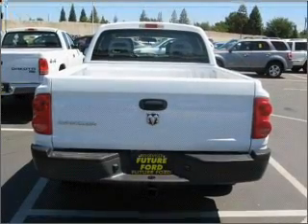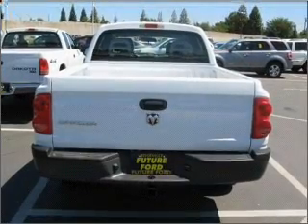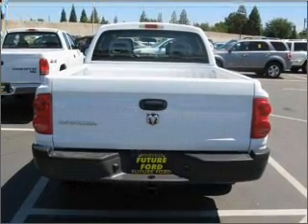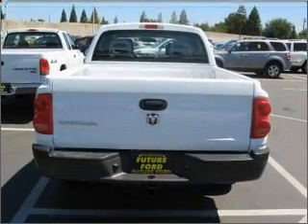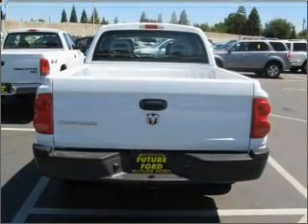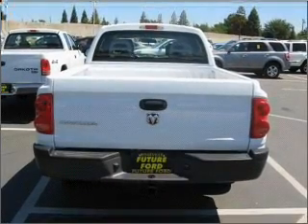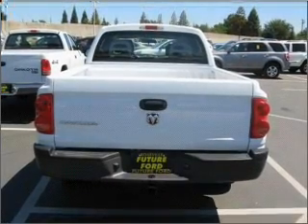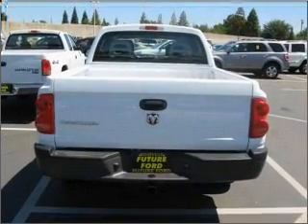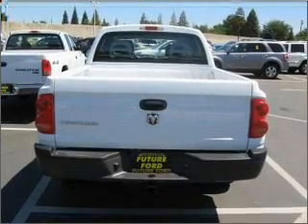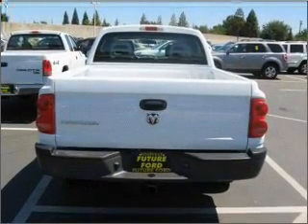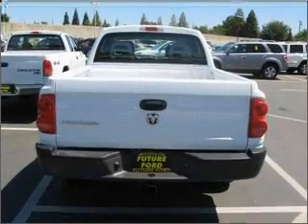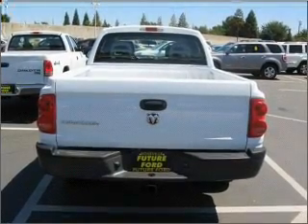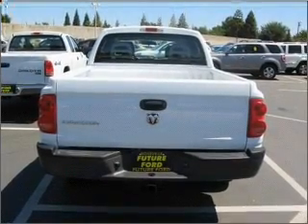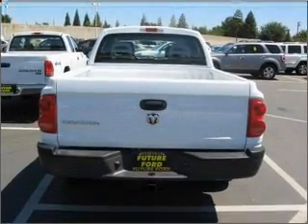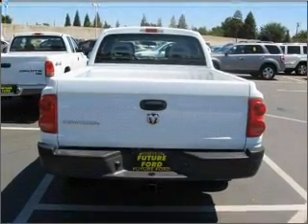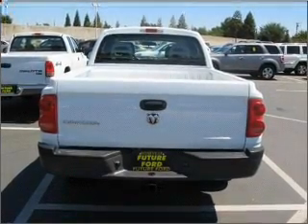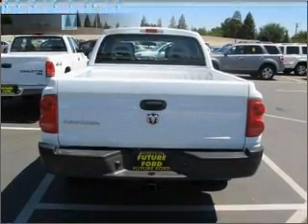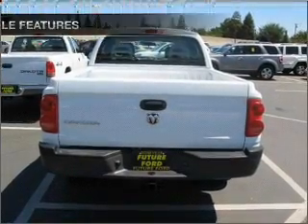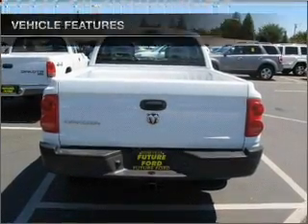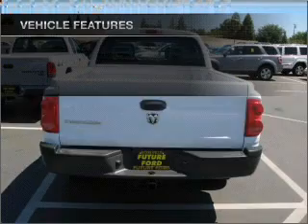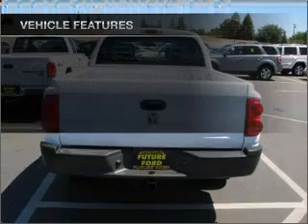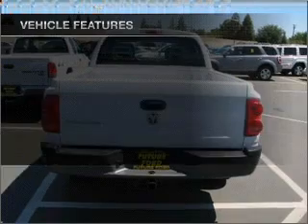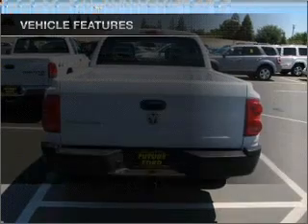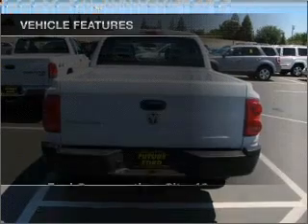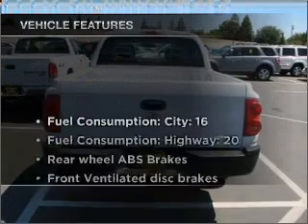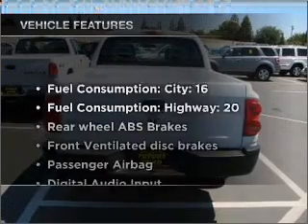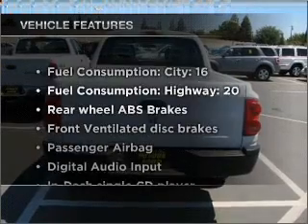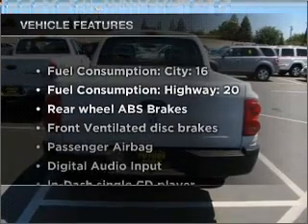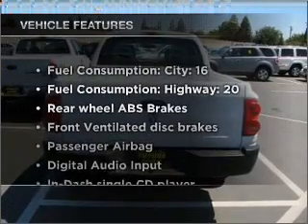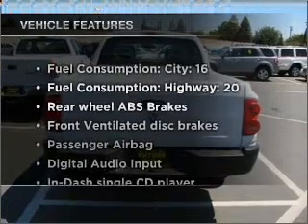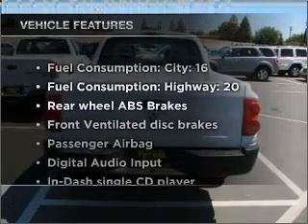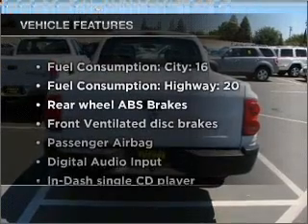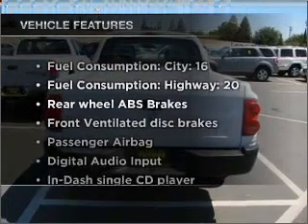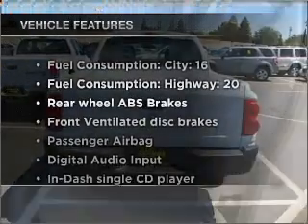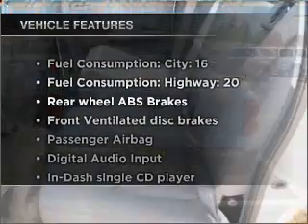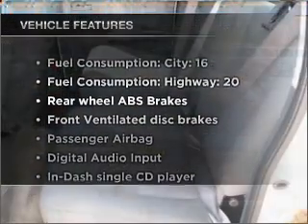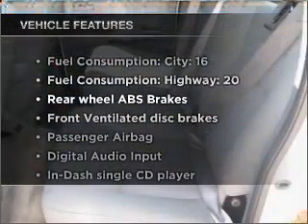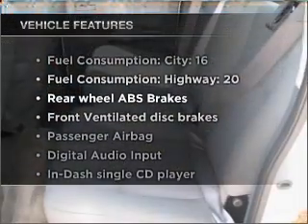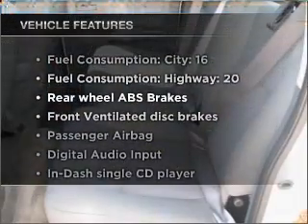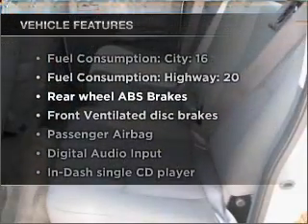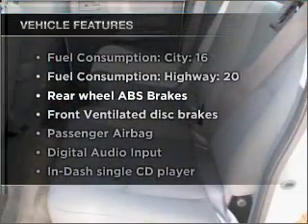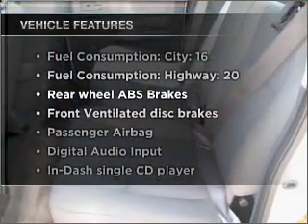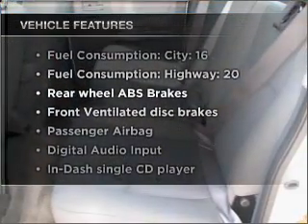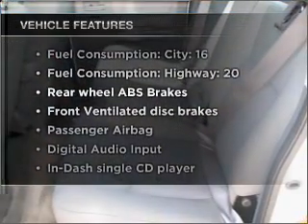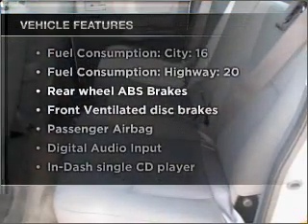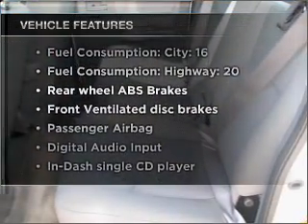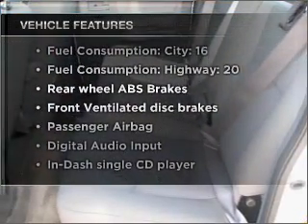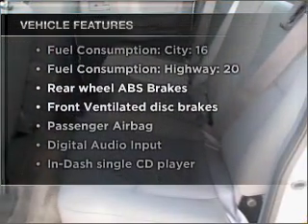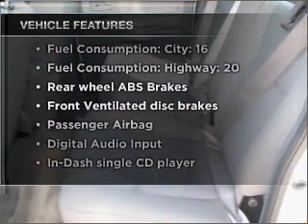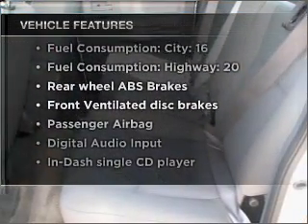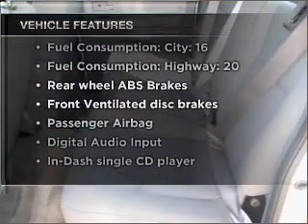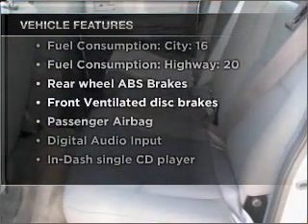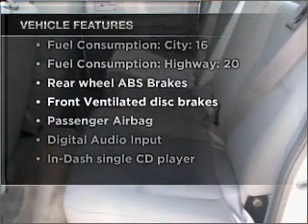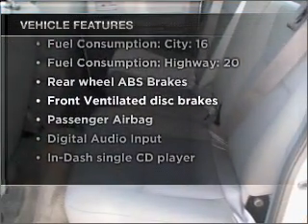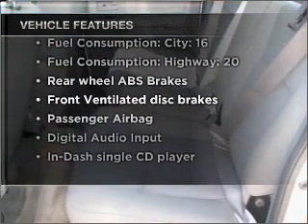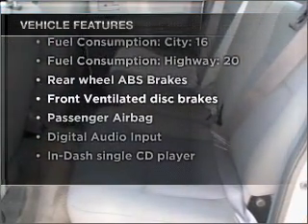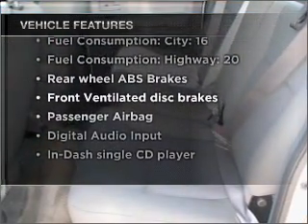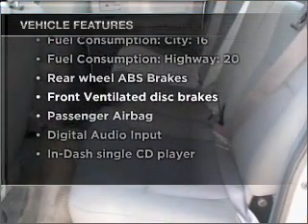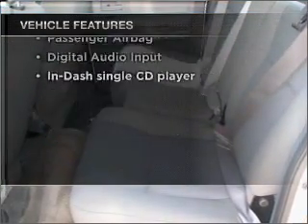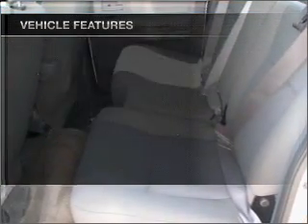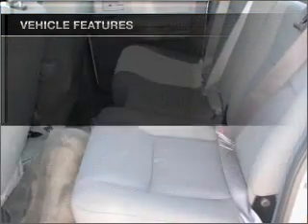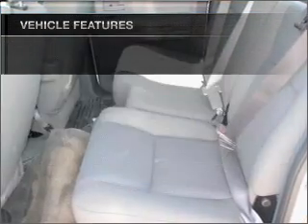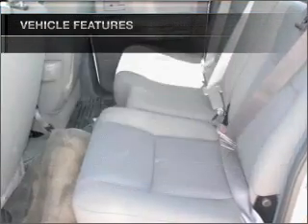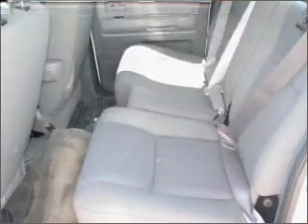you safely to your destination. And with these notable features, you won't want to miss out on the opportunity to own this amazing ride.